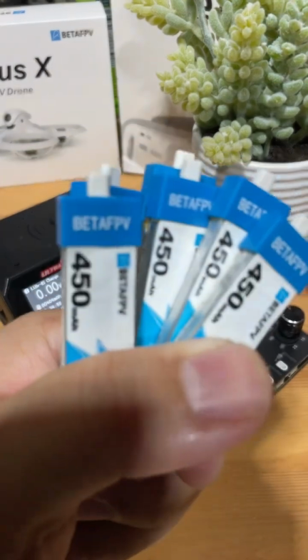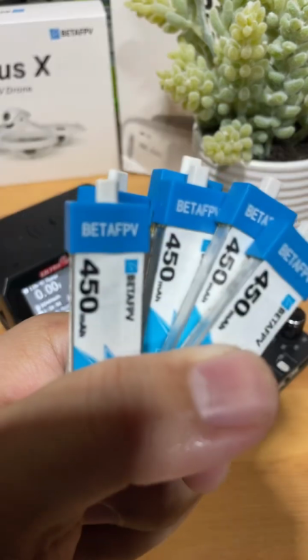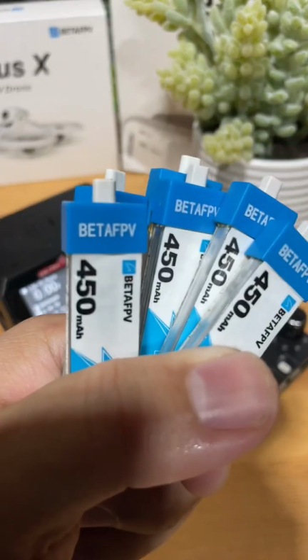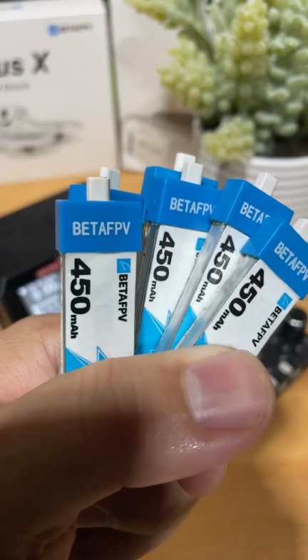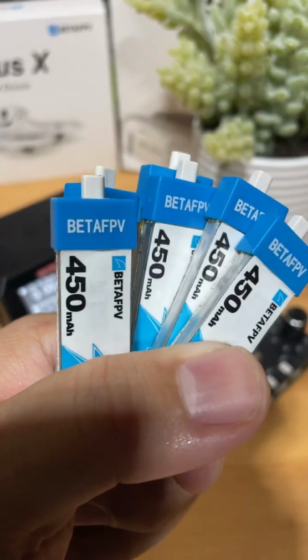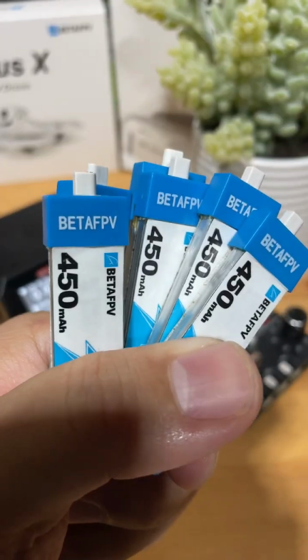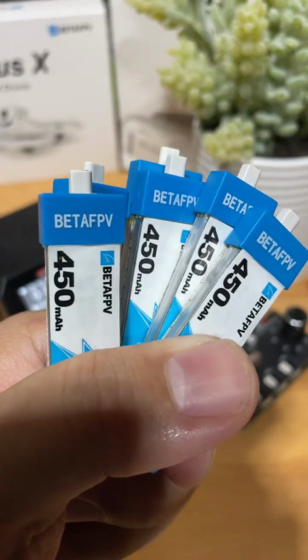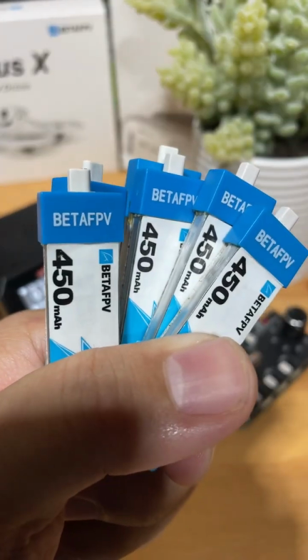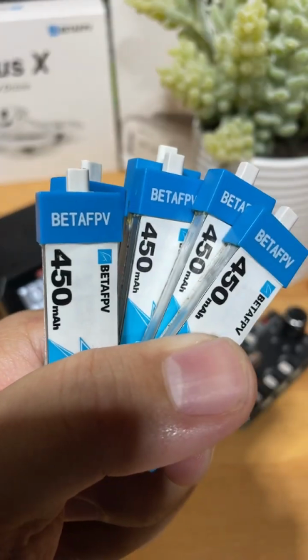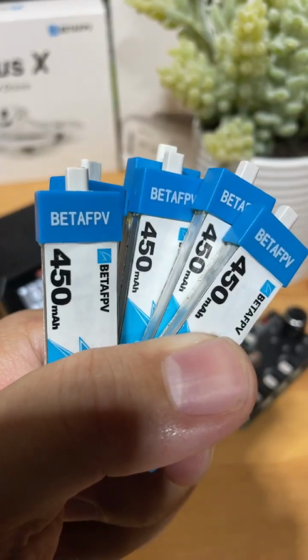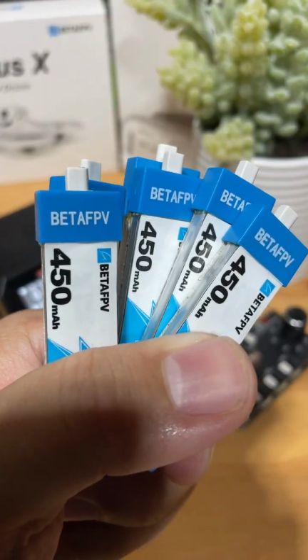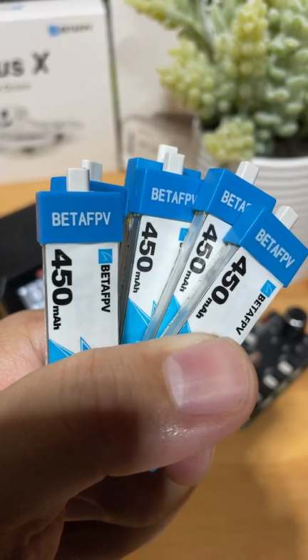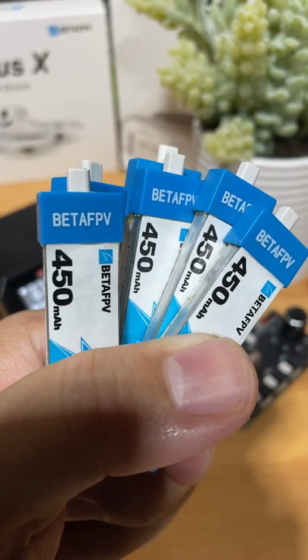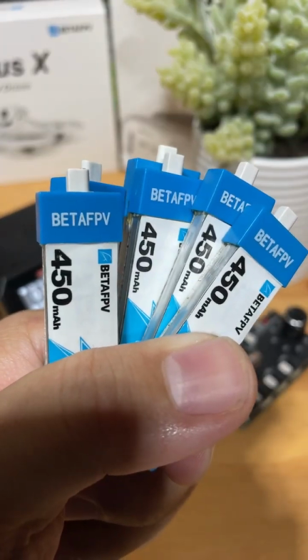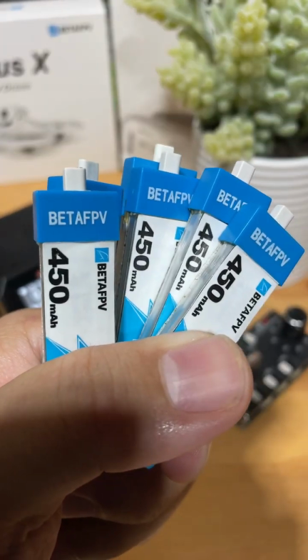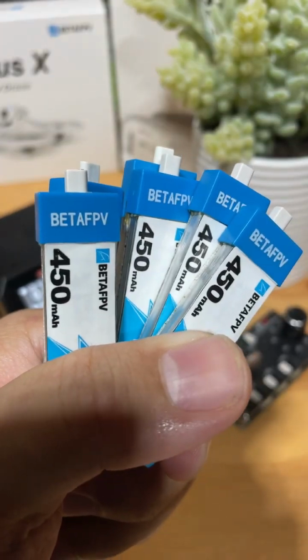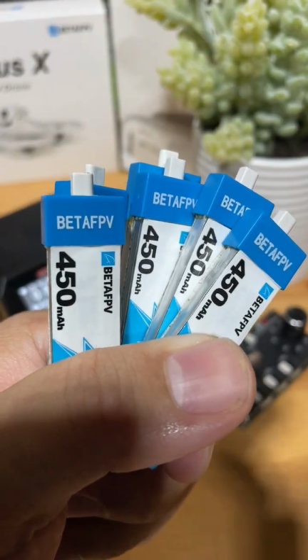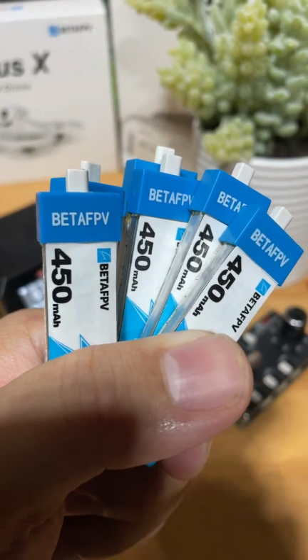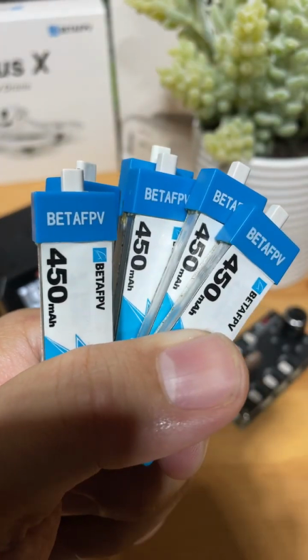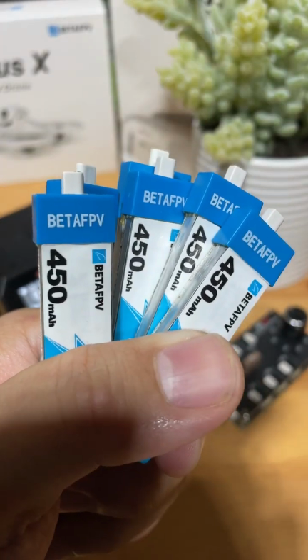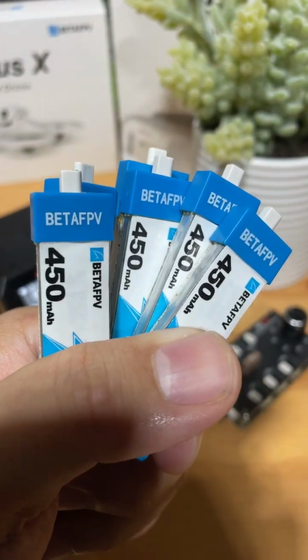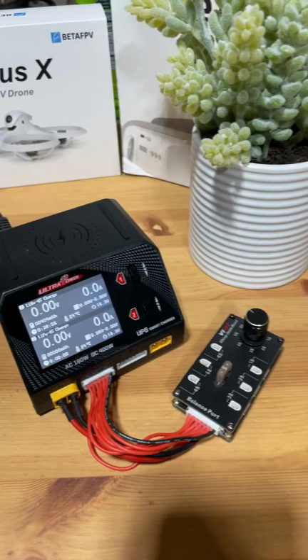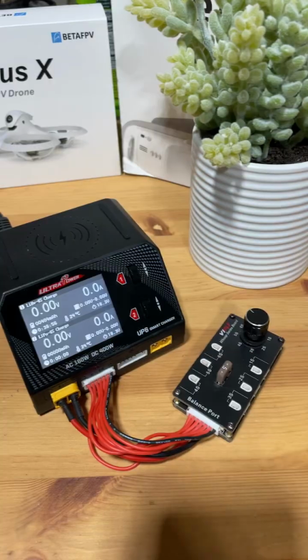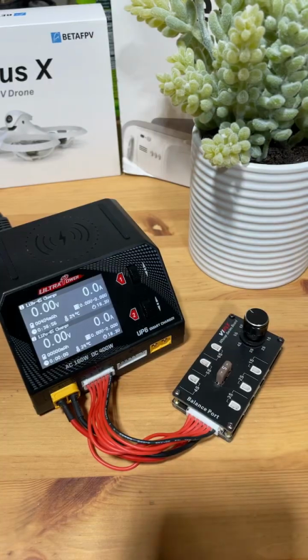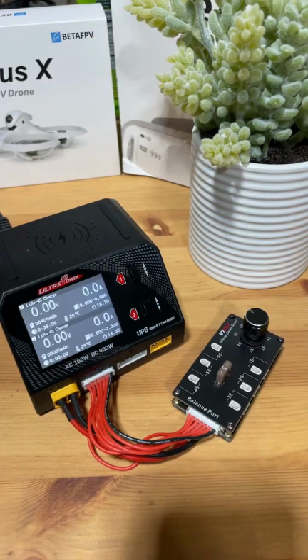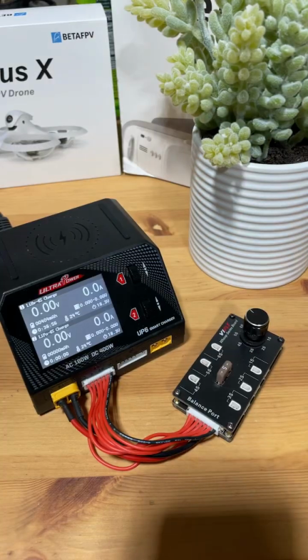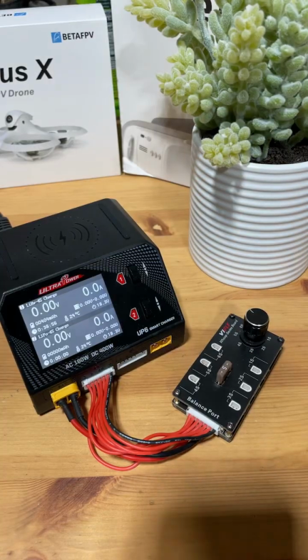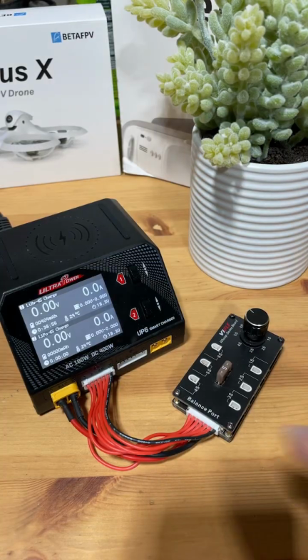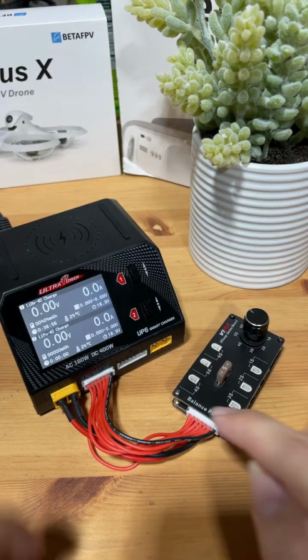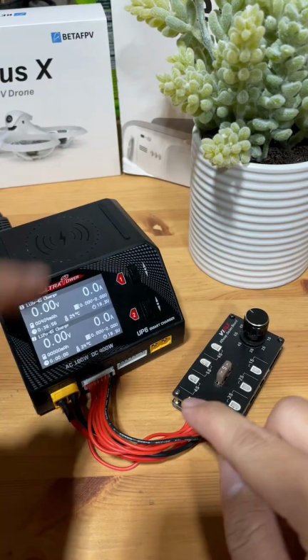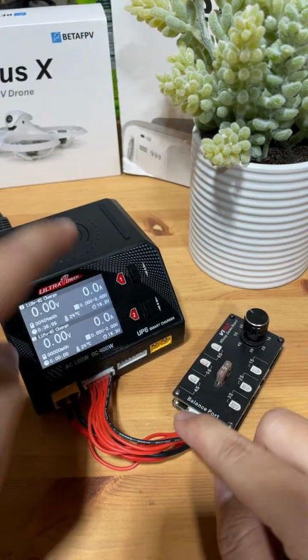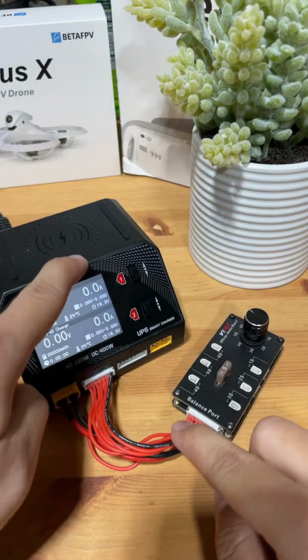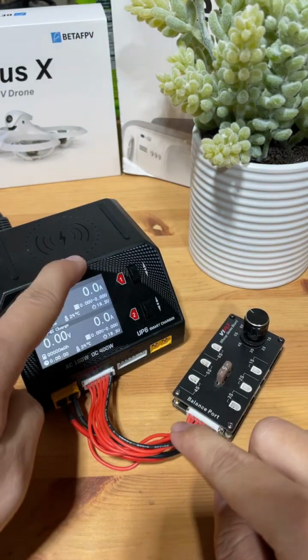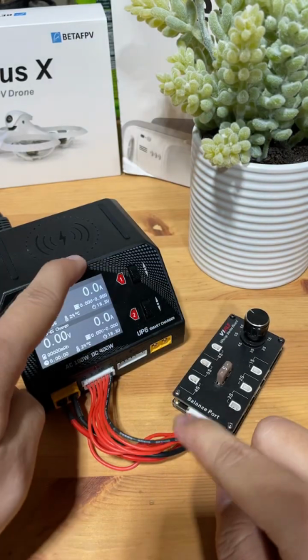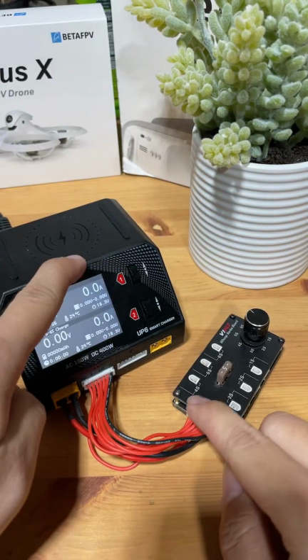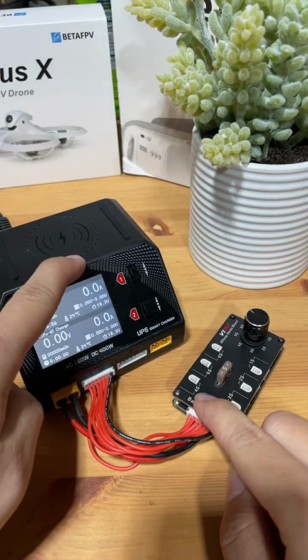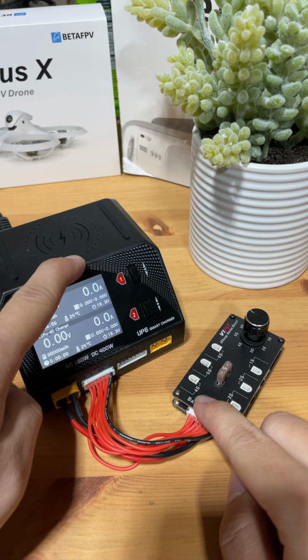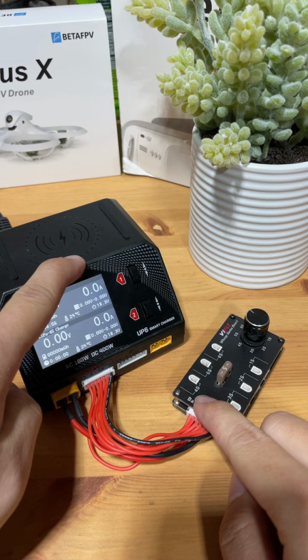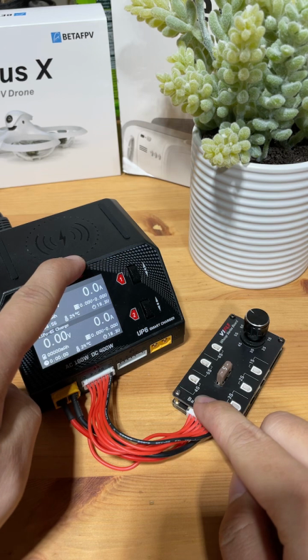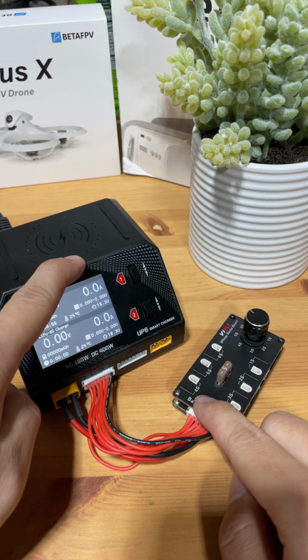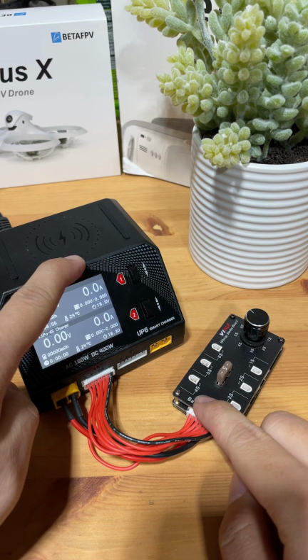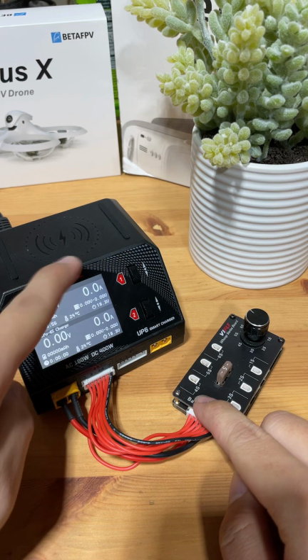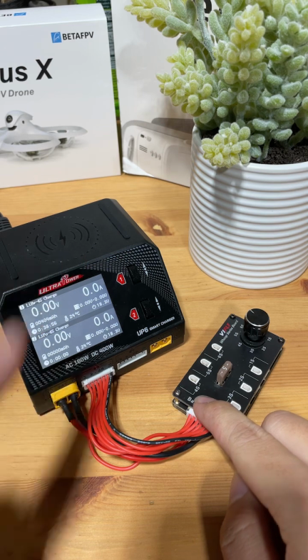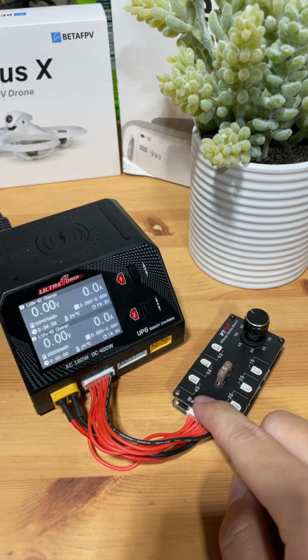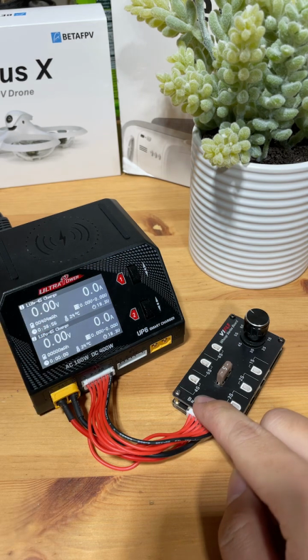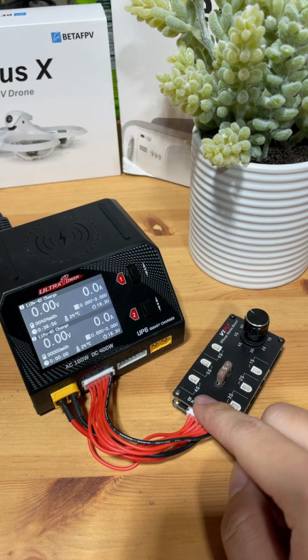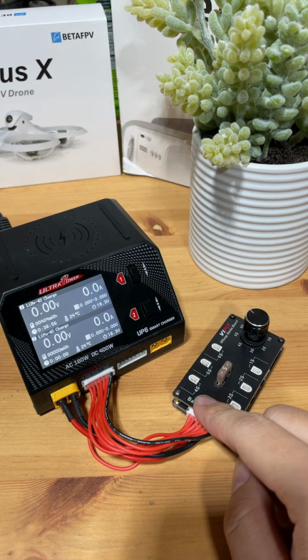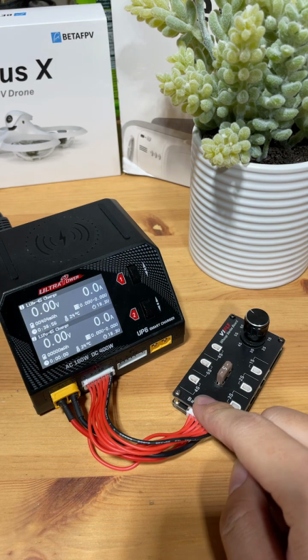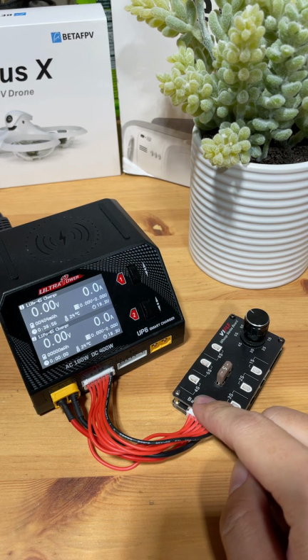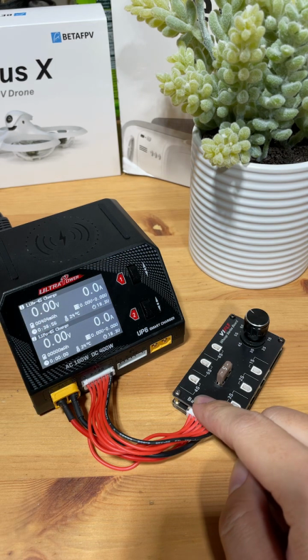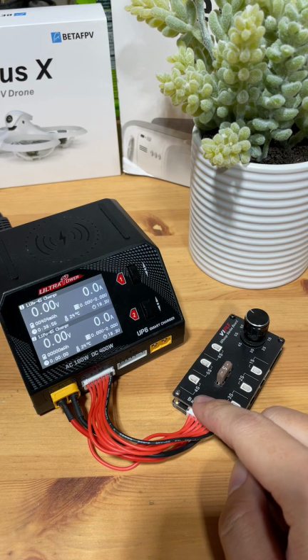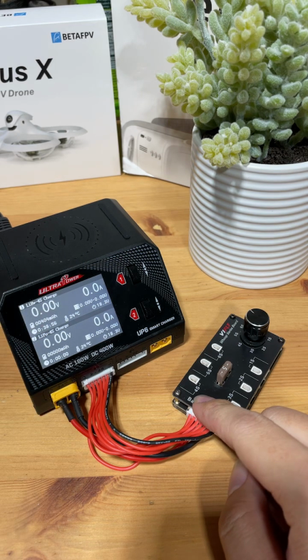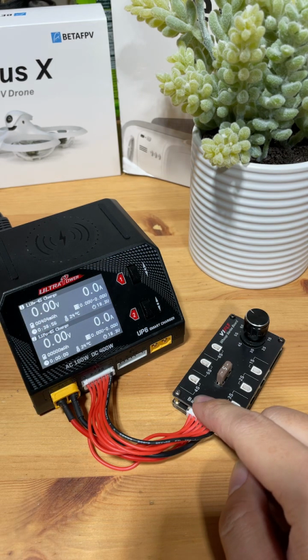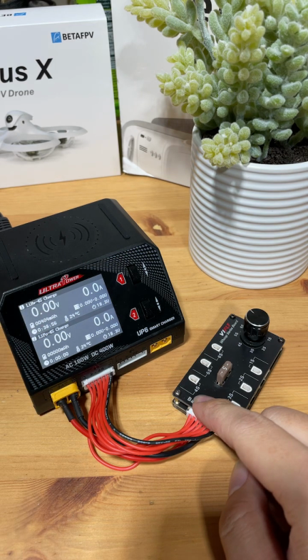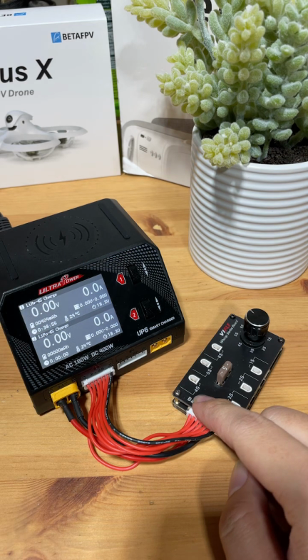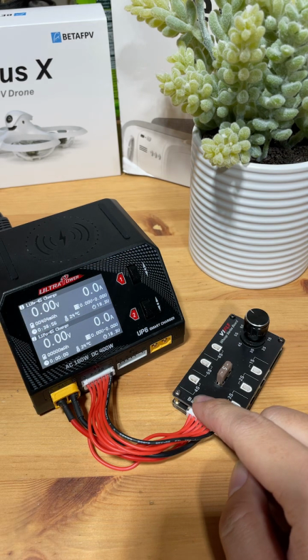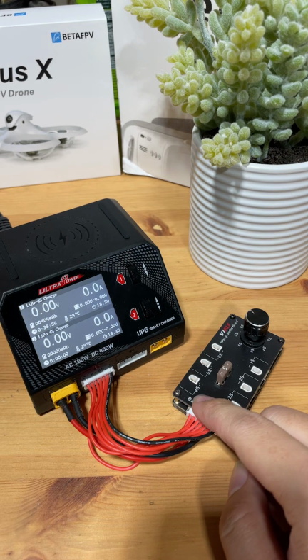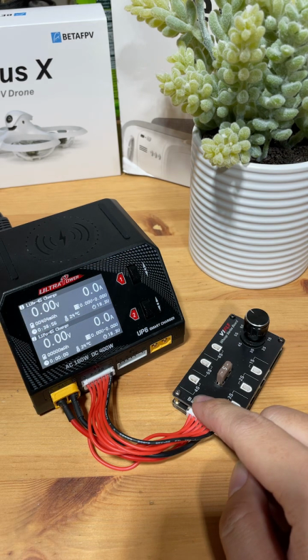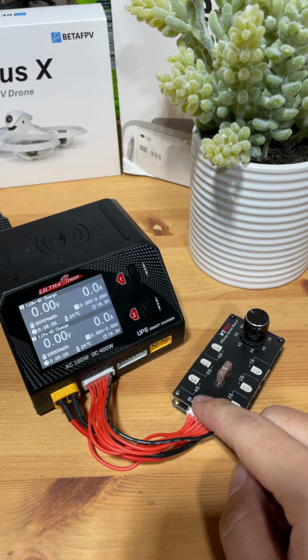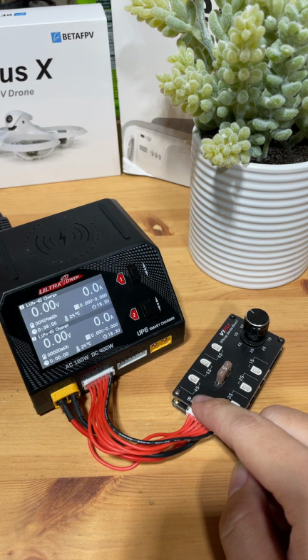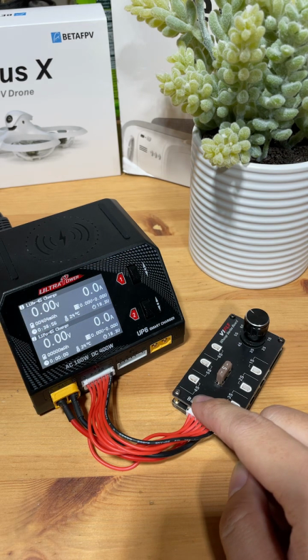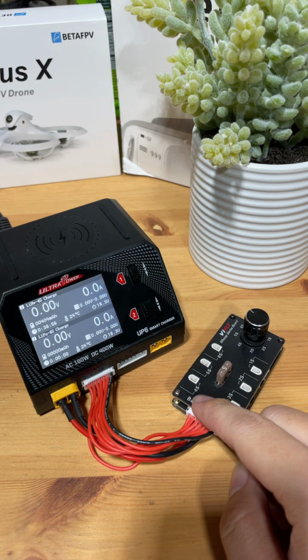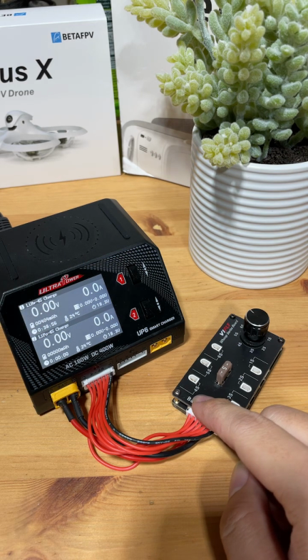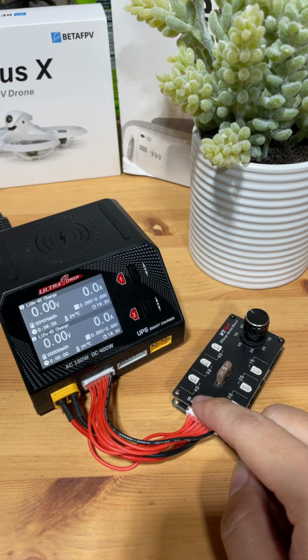How to store charge 1S batteries. You're going to need a smart charger and a VI-FLY series charging board.